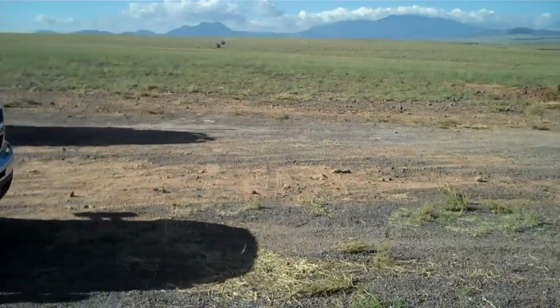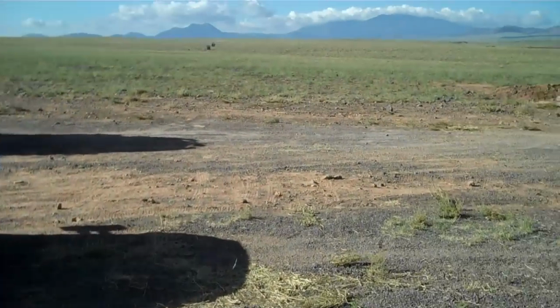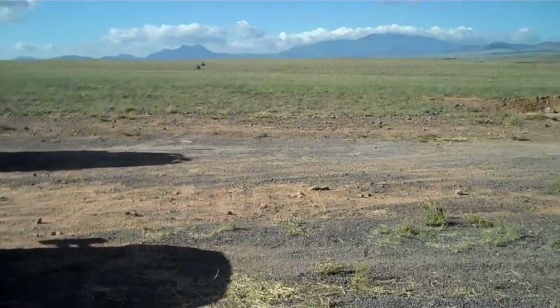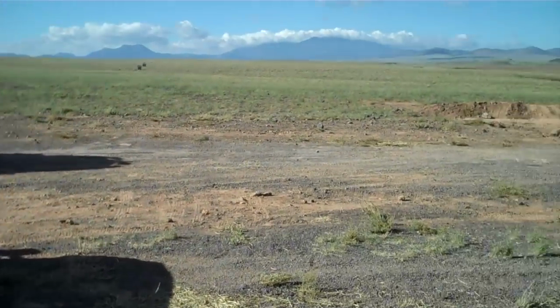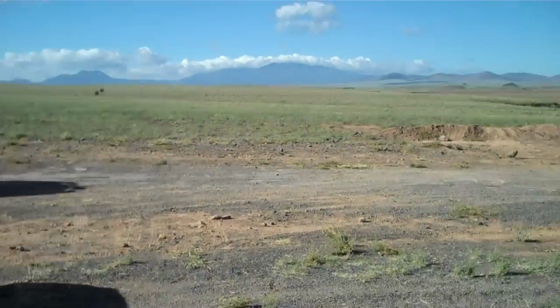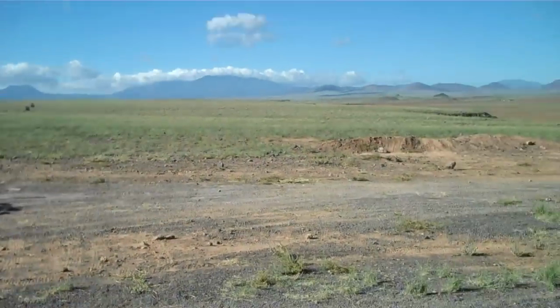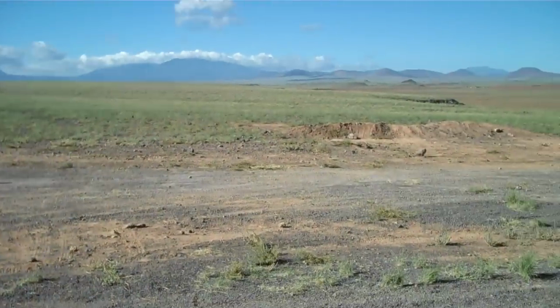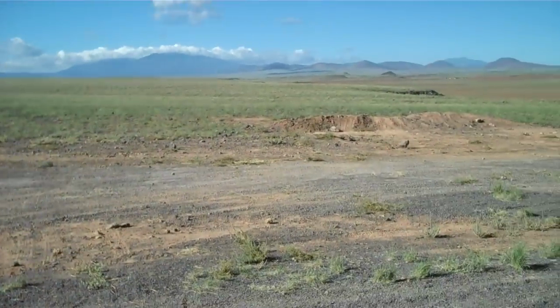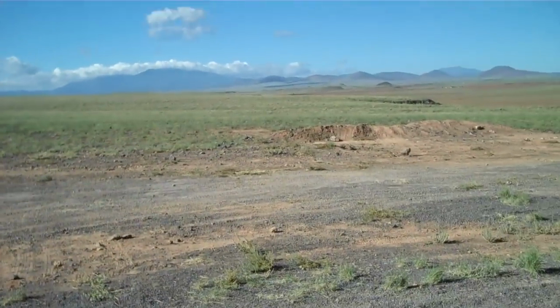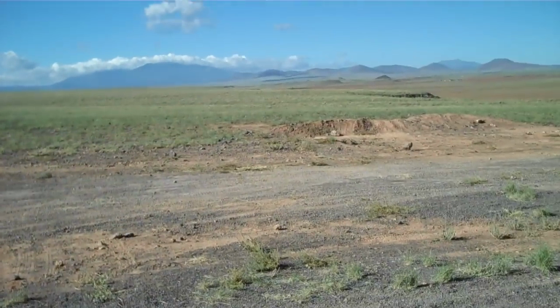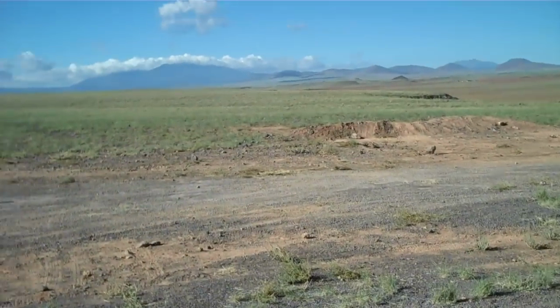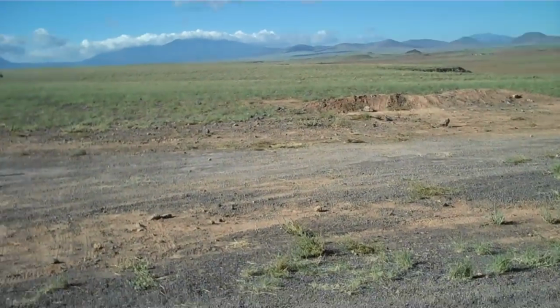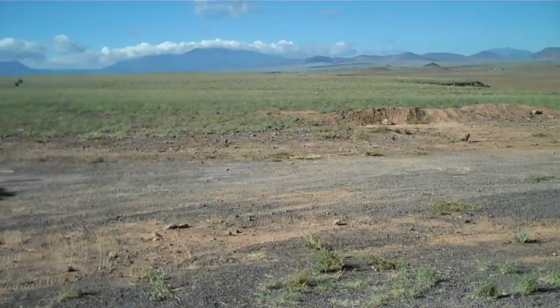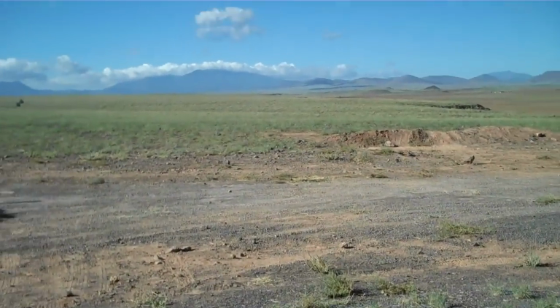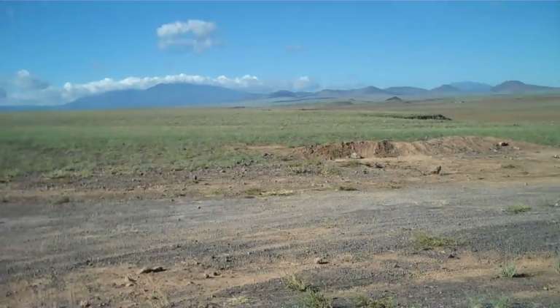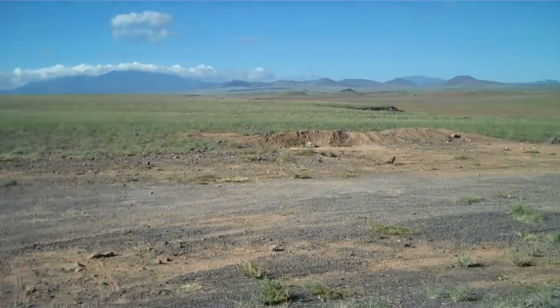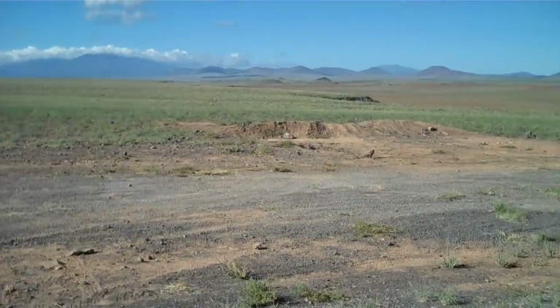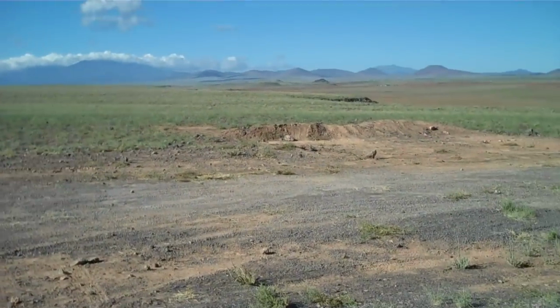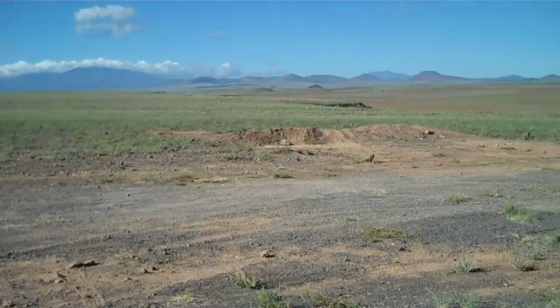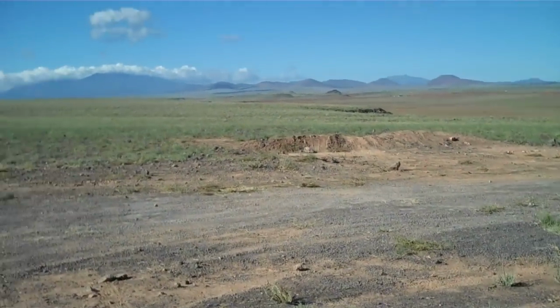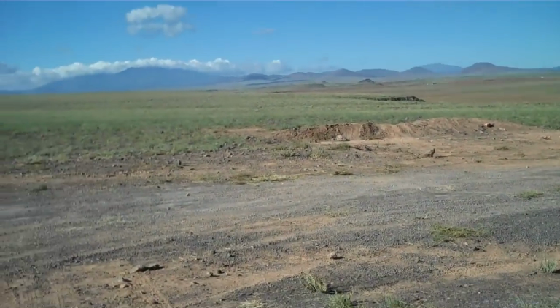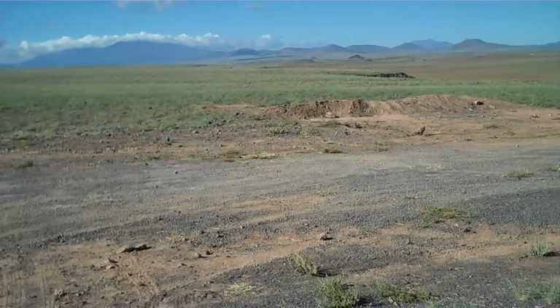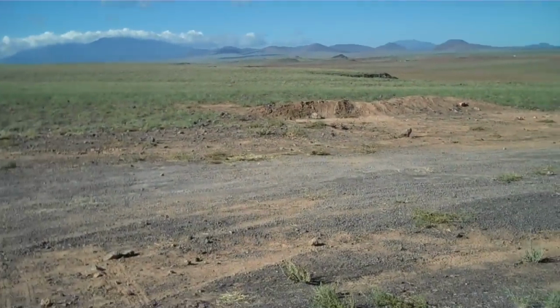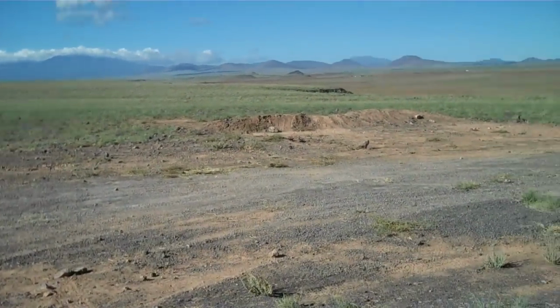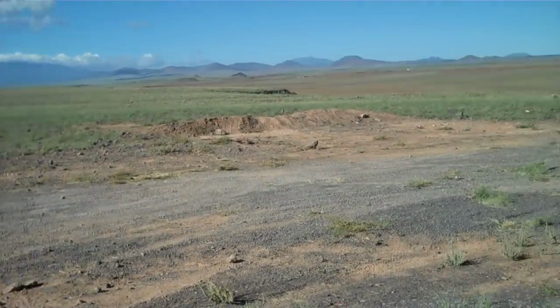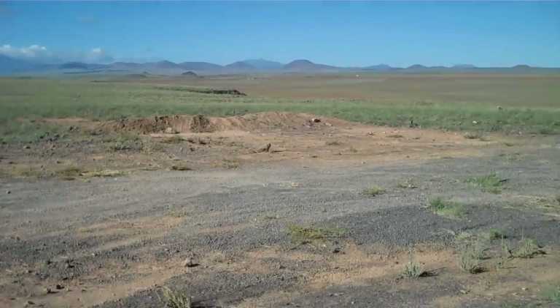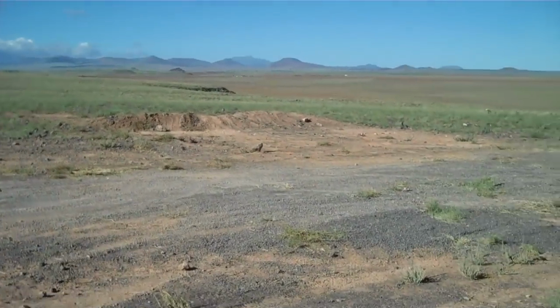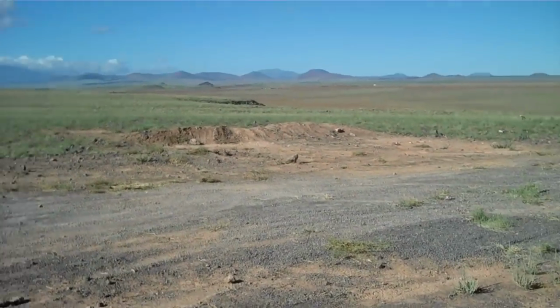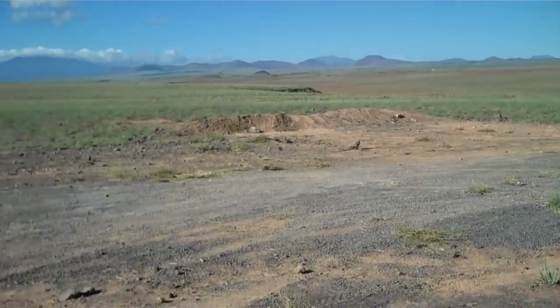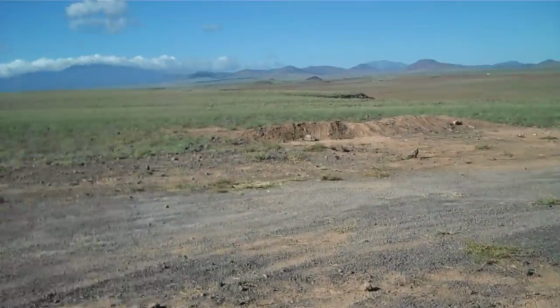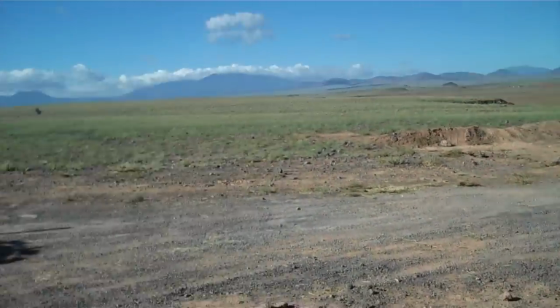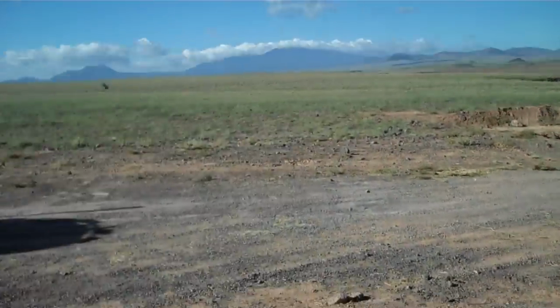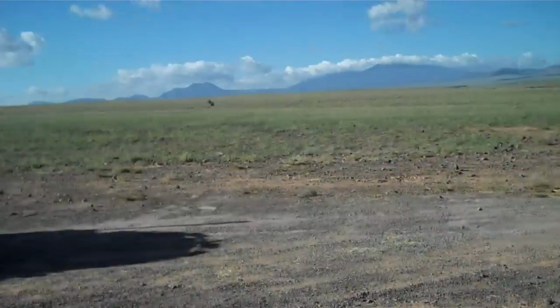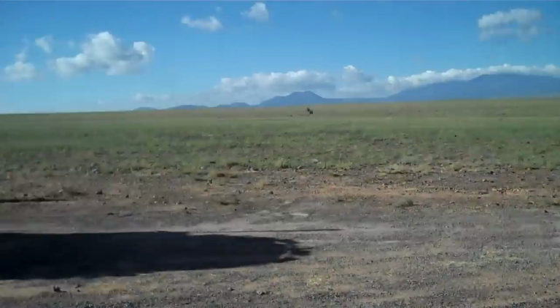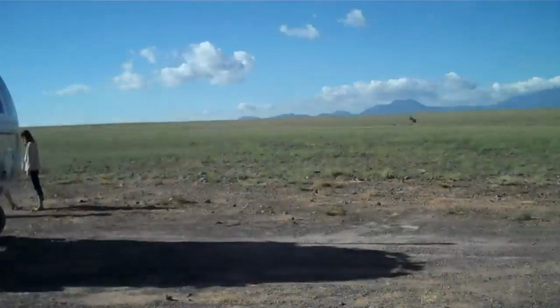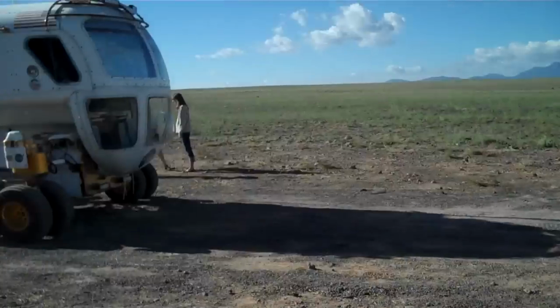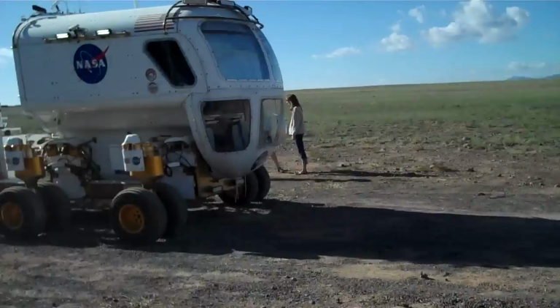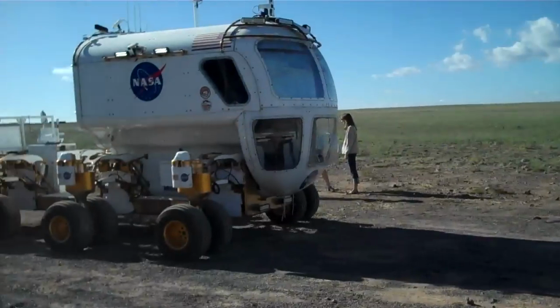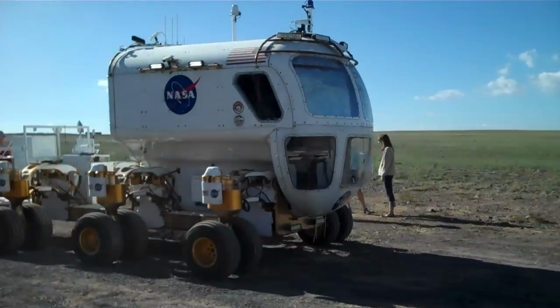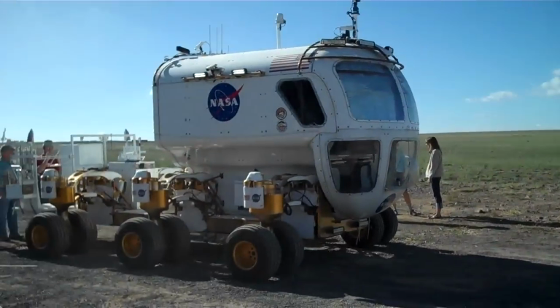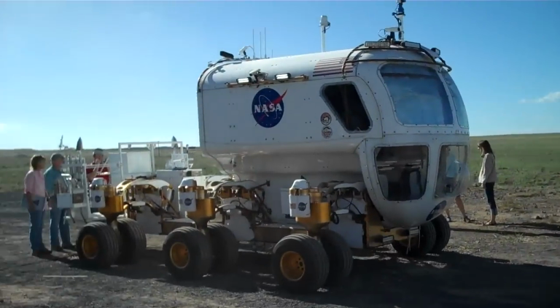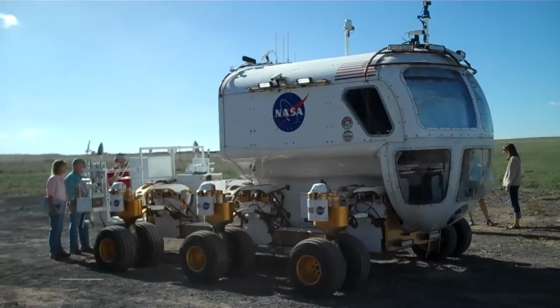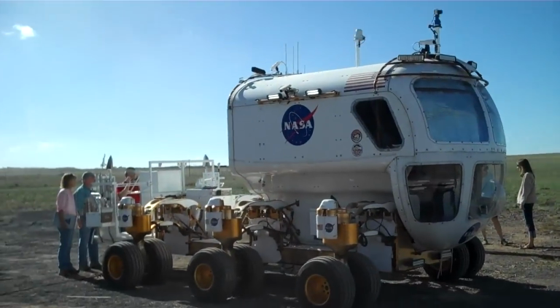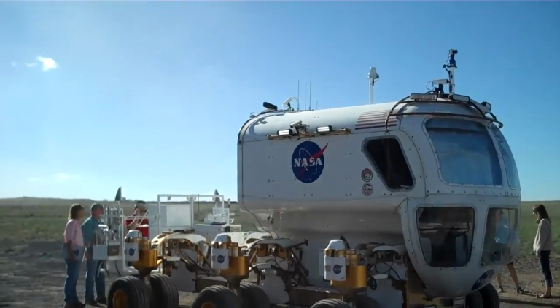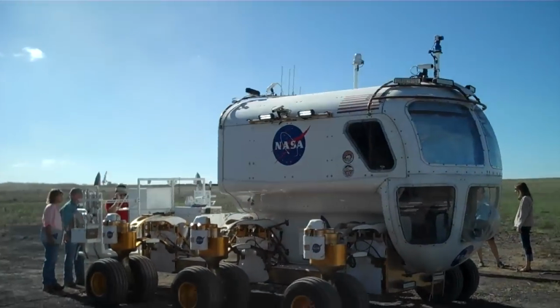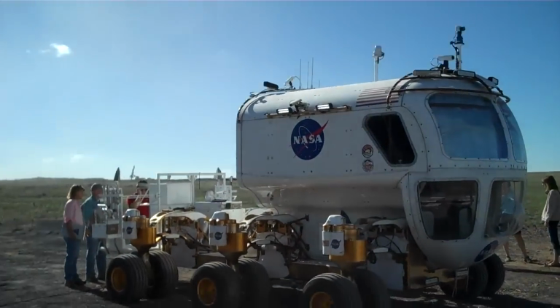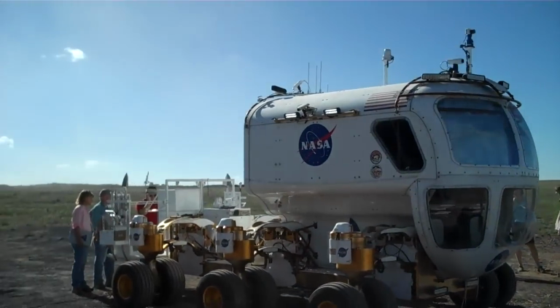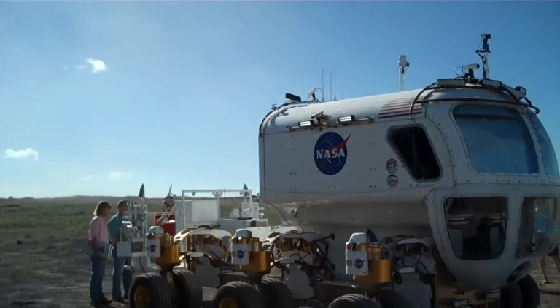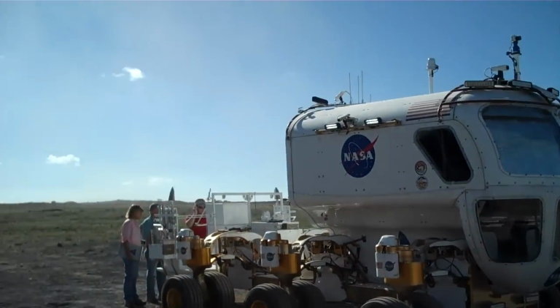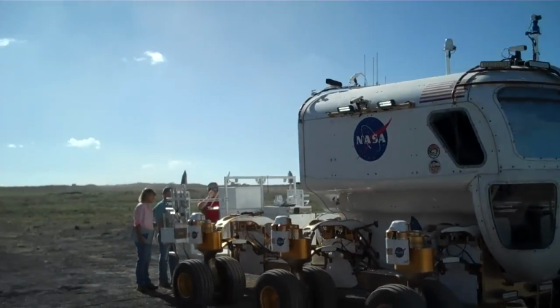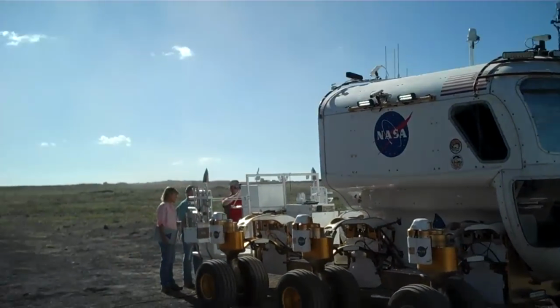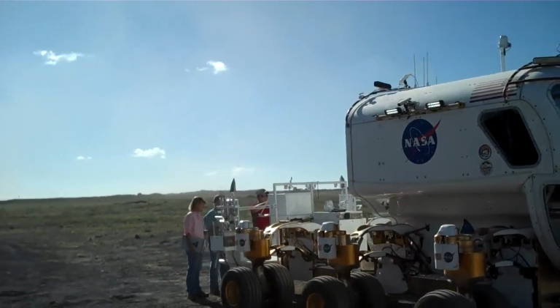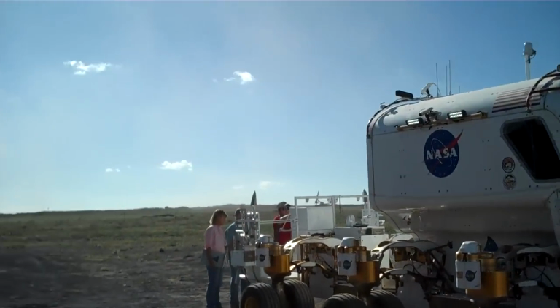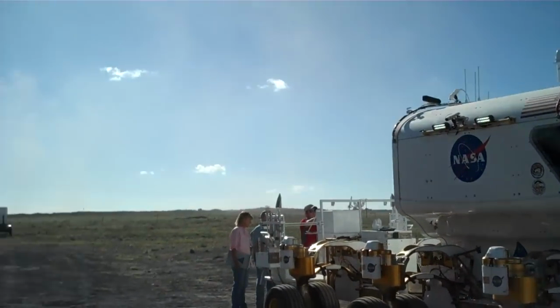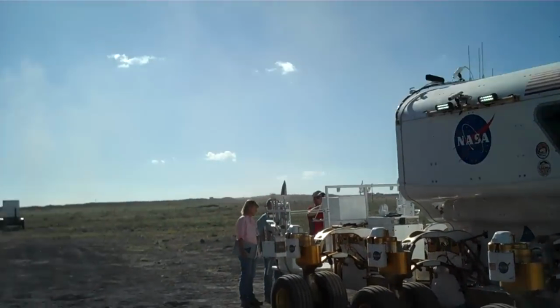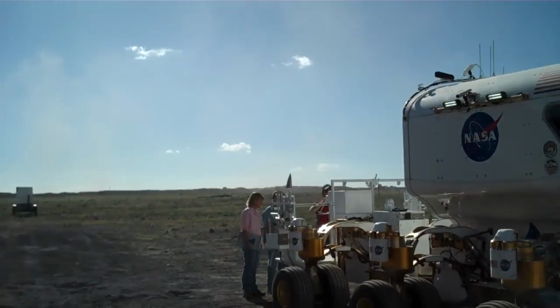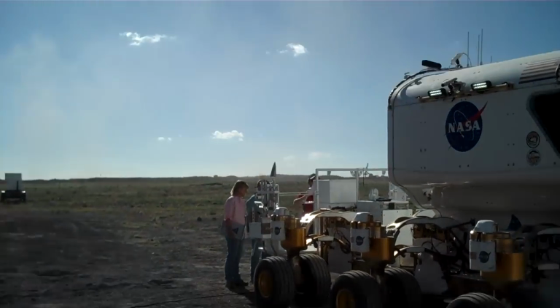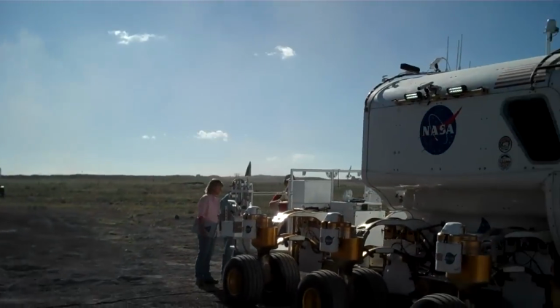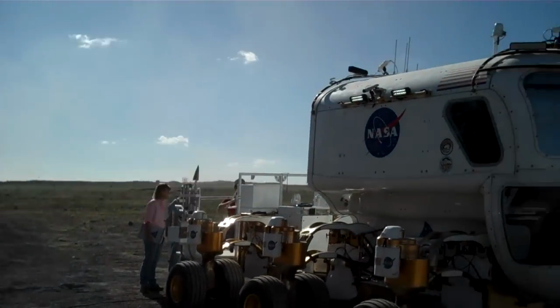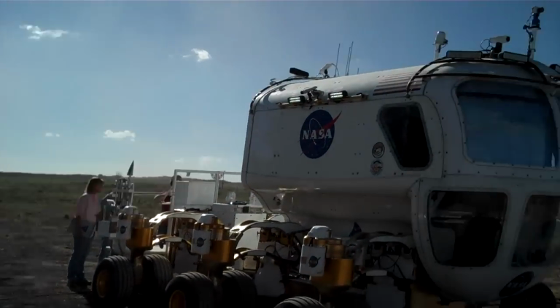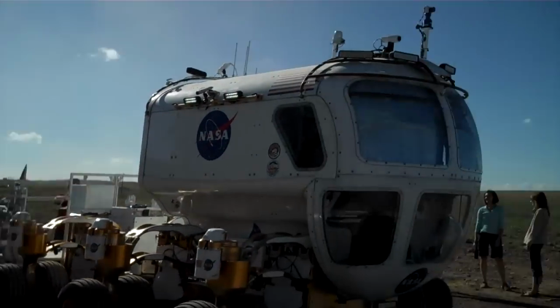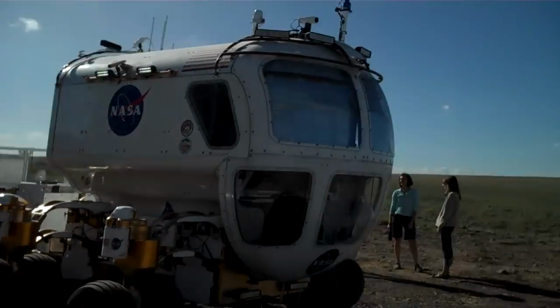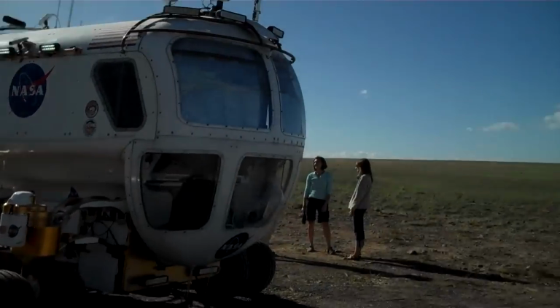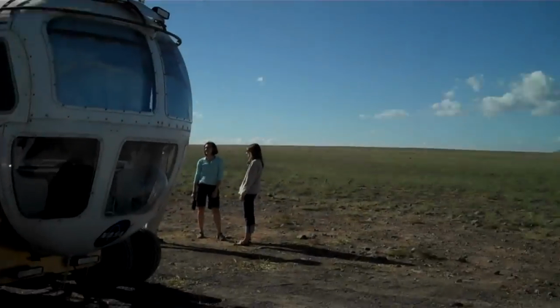Okay, this is the test area where we're going to be starting off. Here you can see Rover A — this is the one that I'll be in.